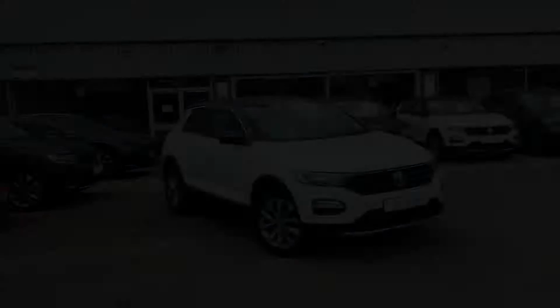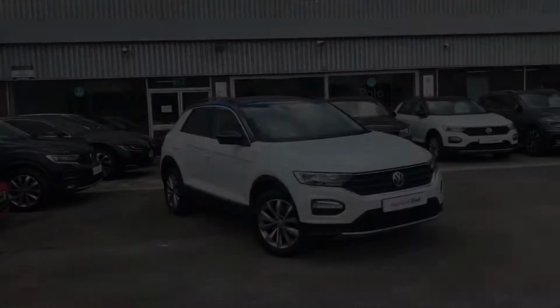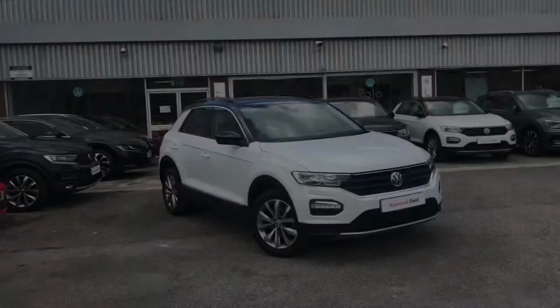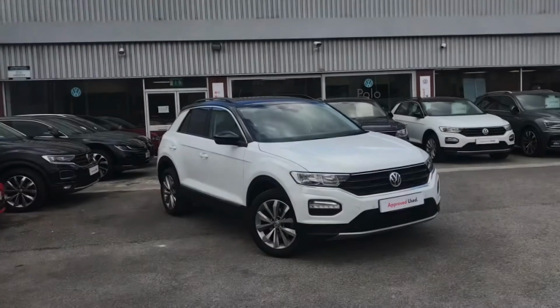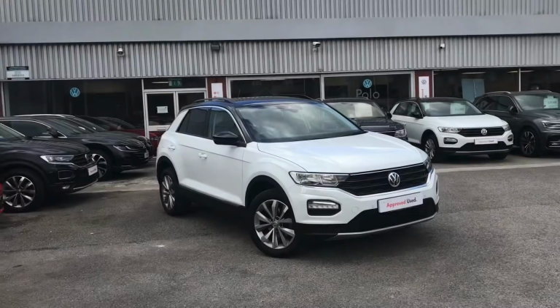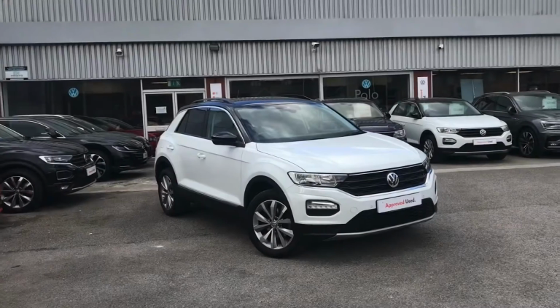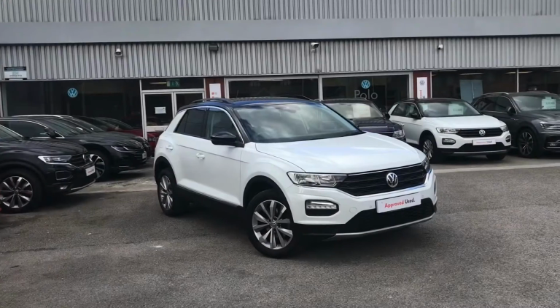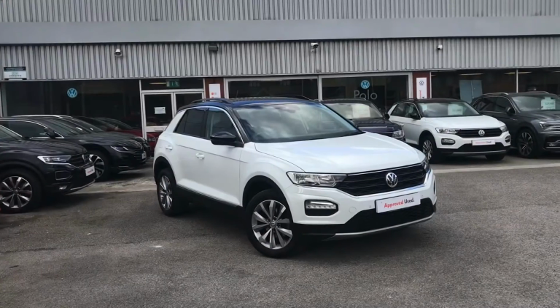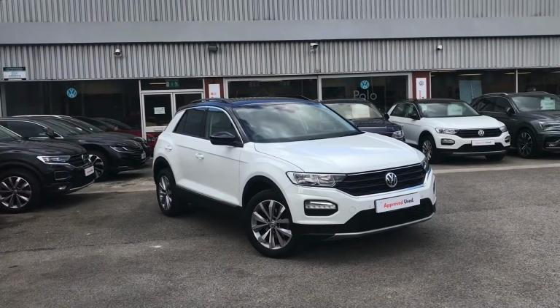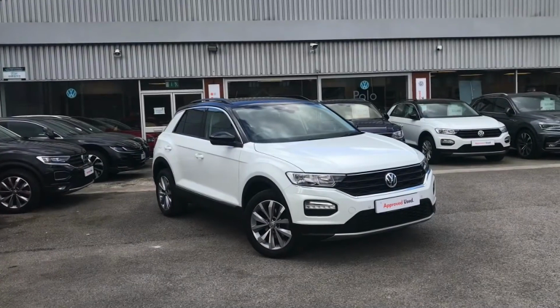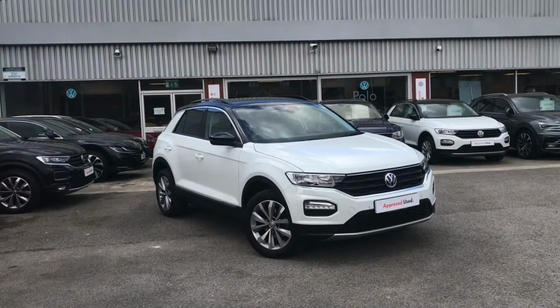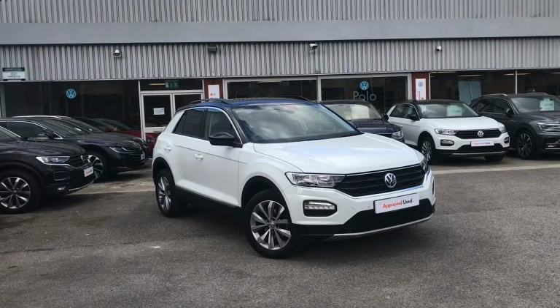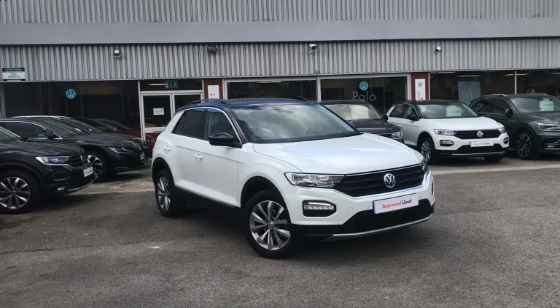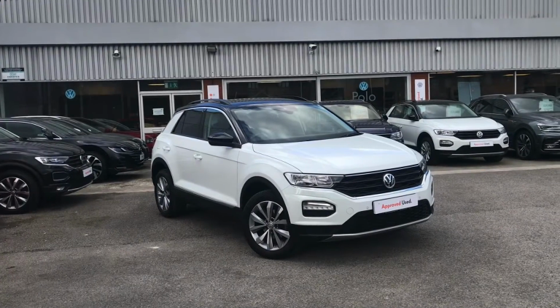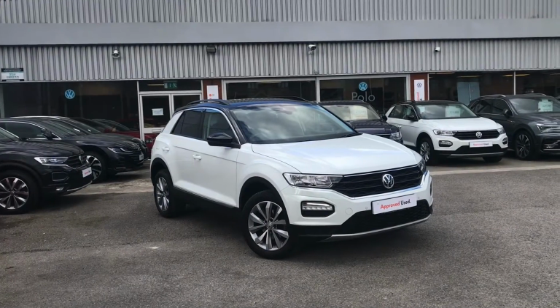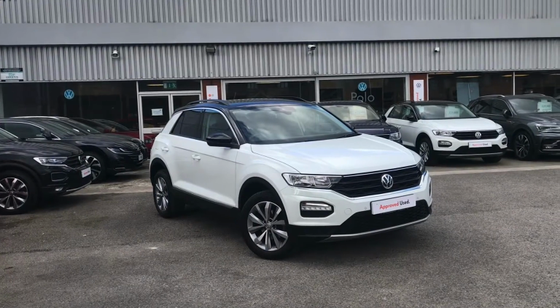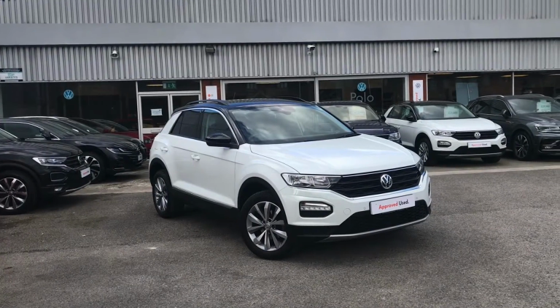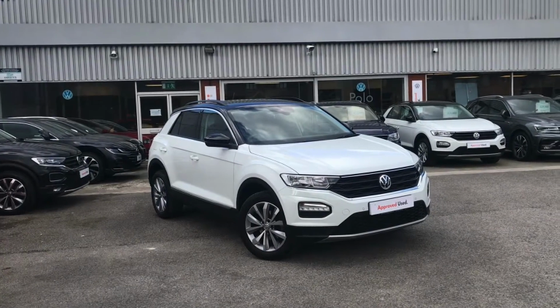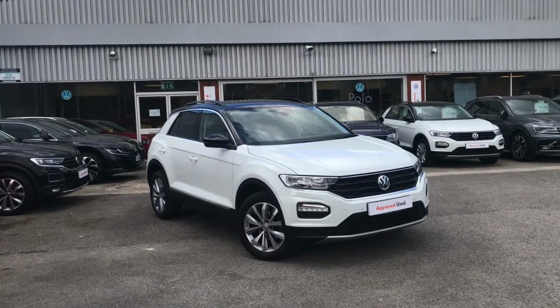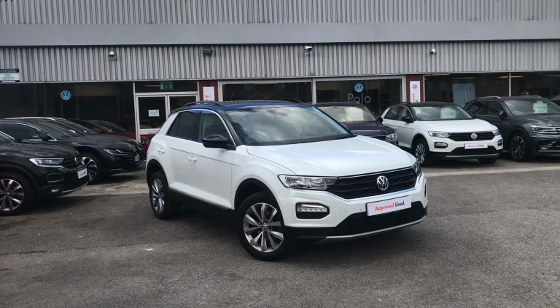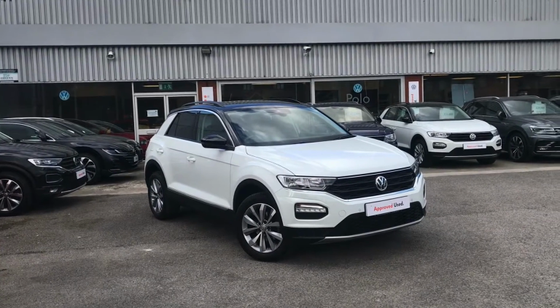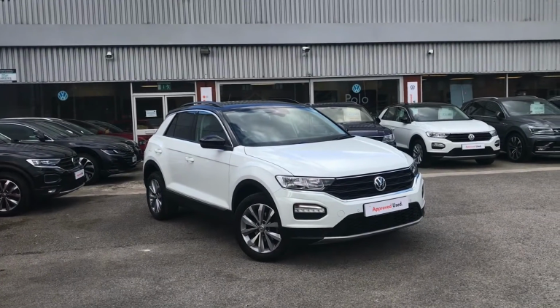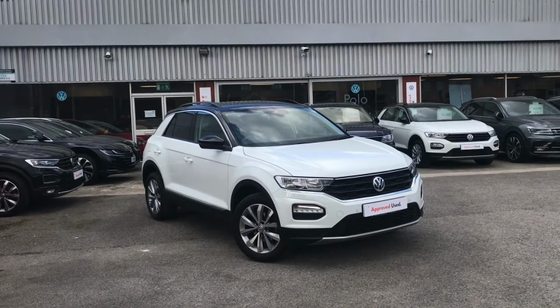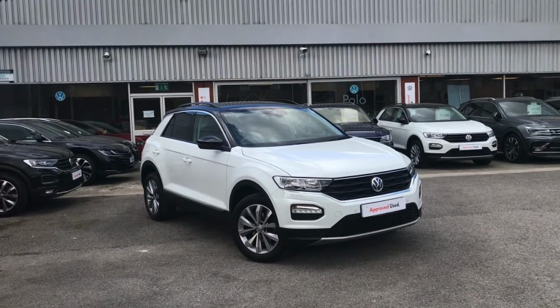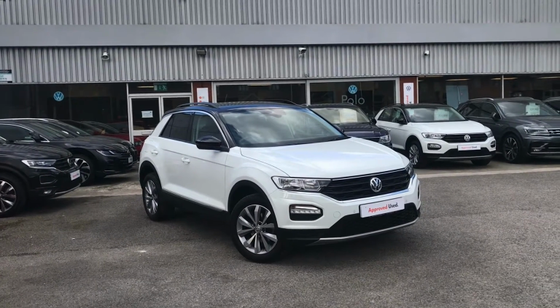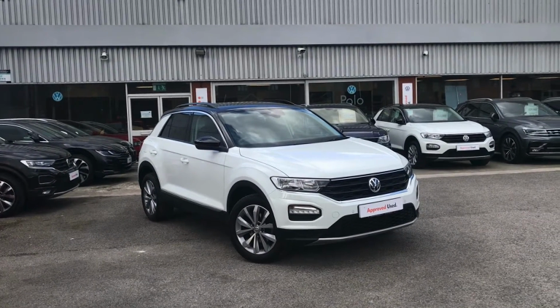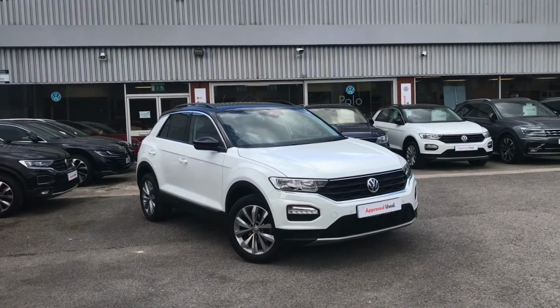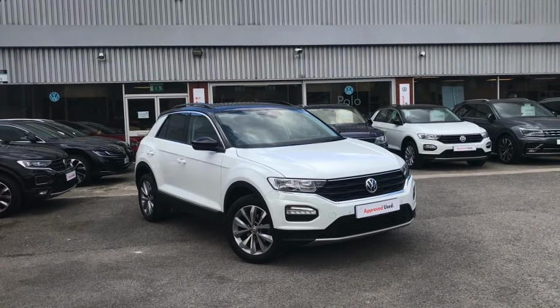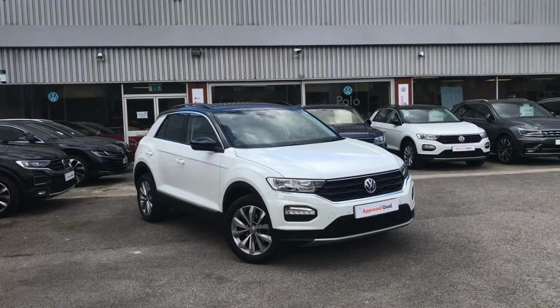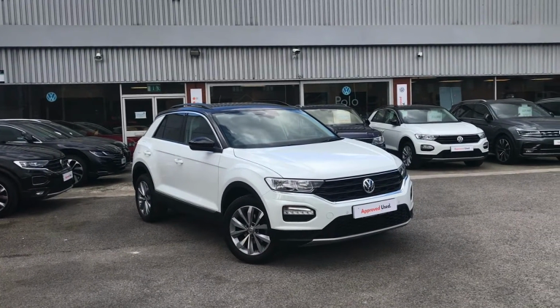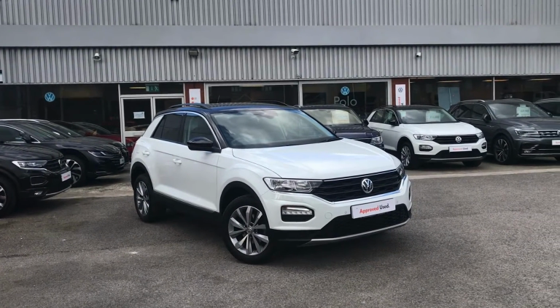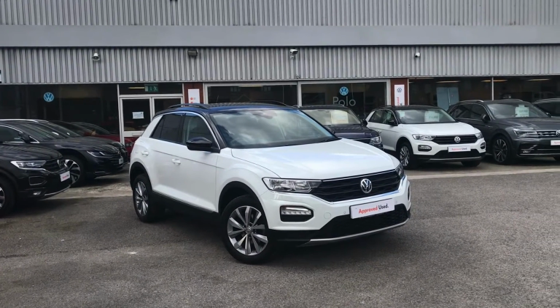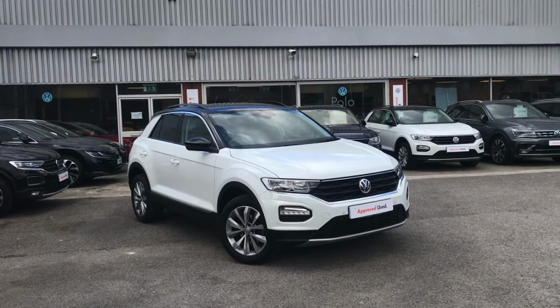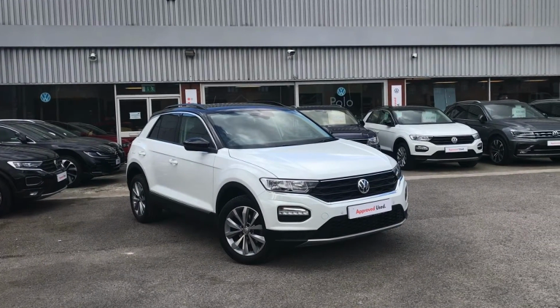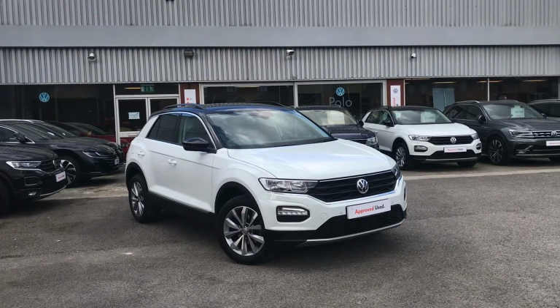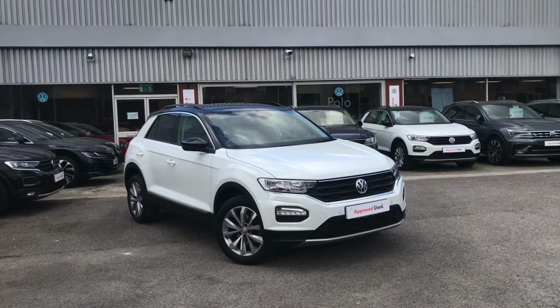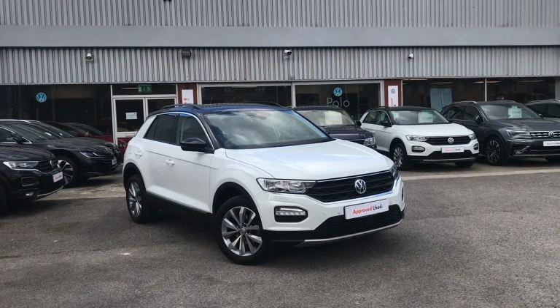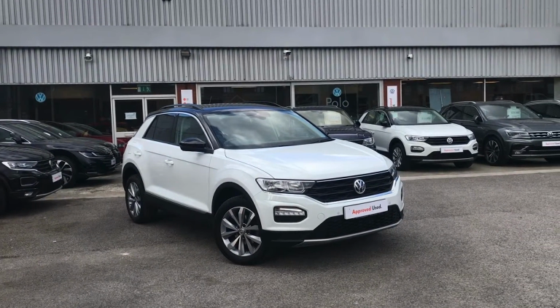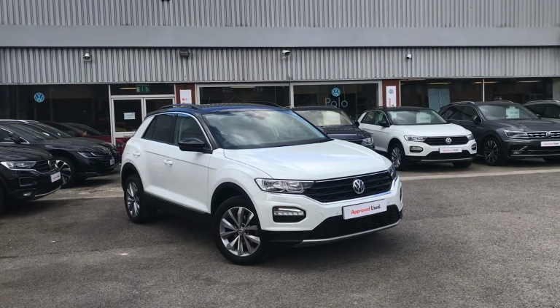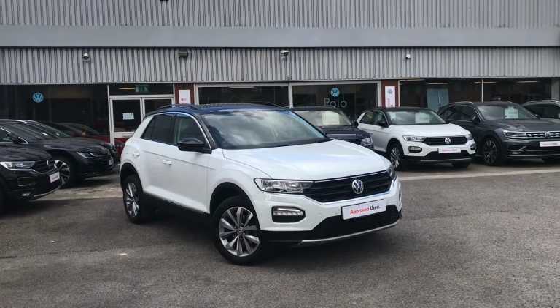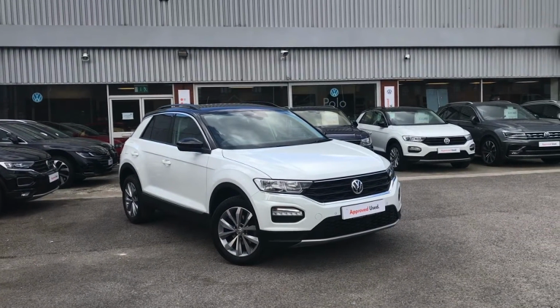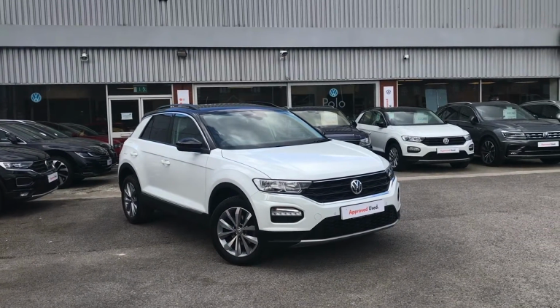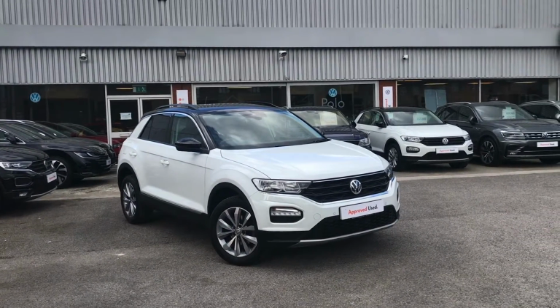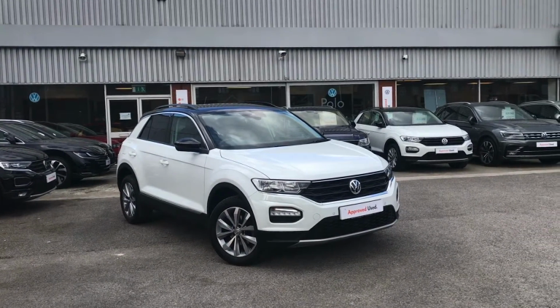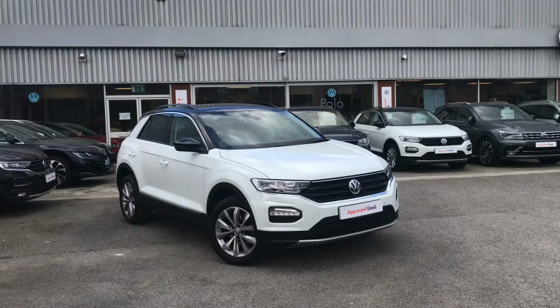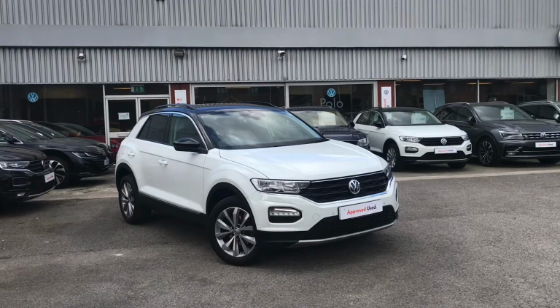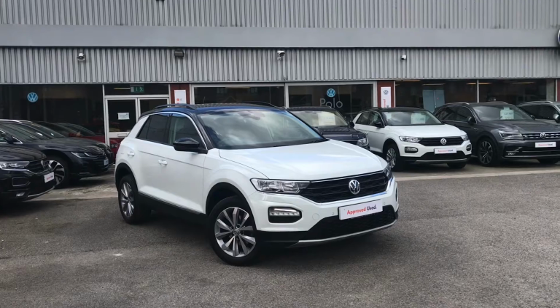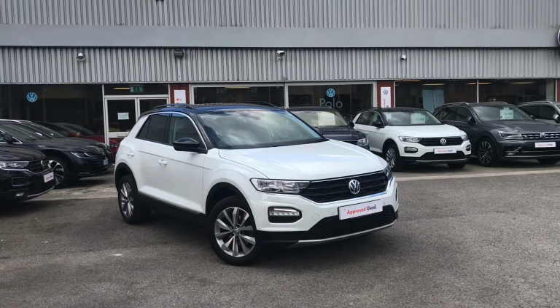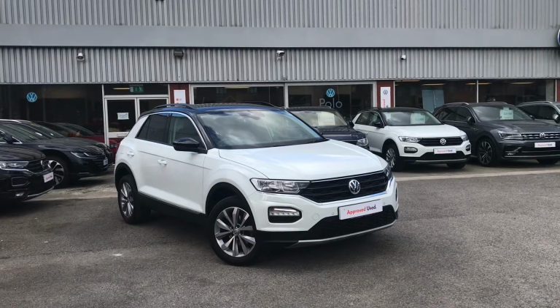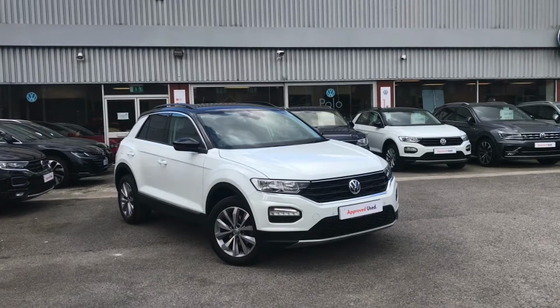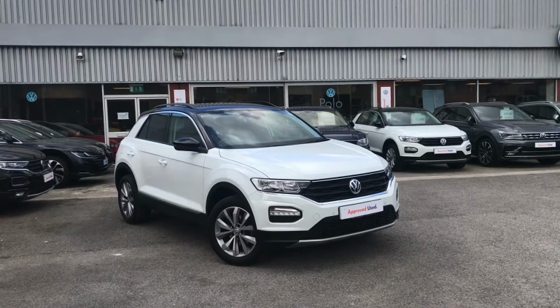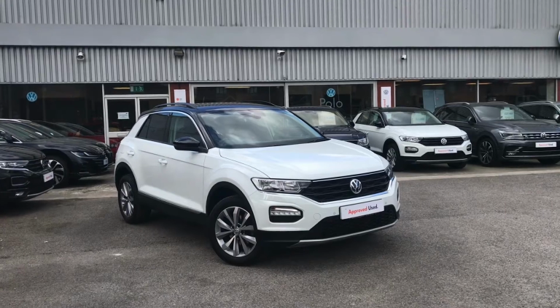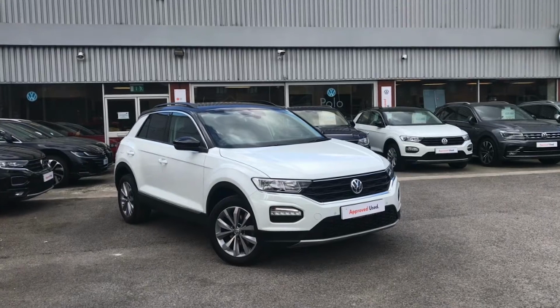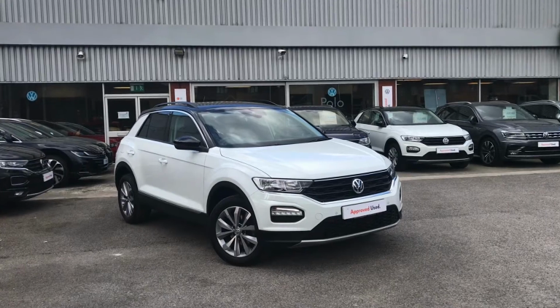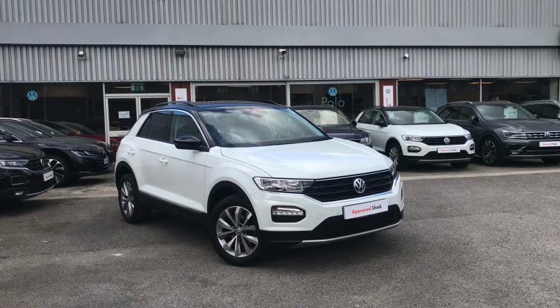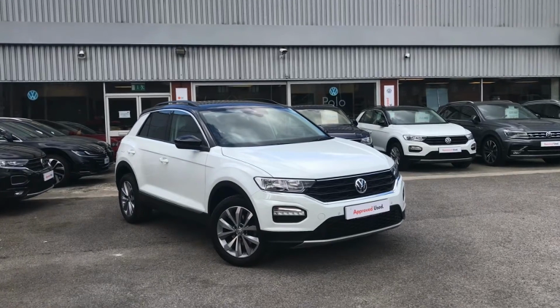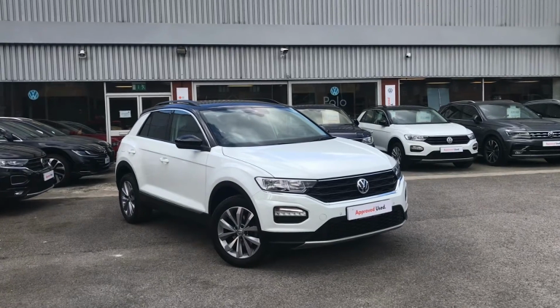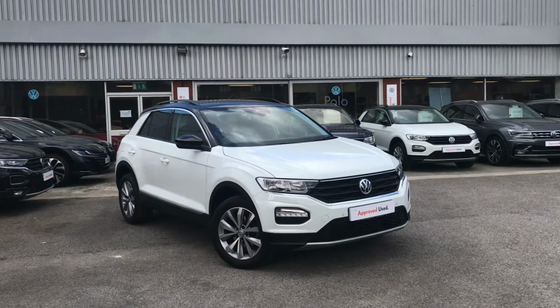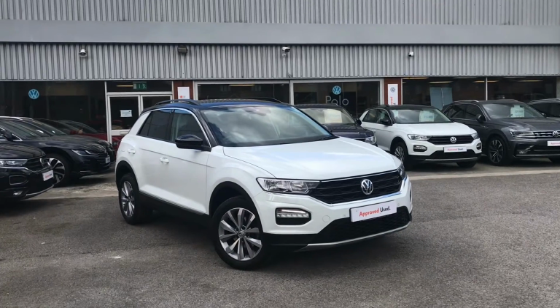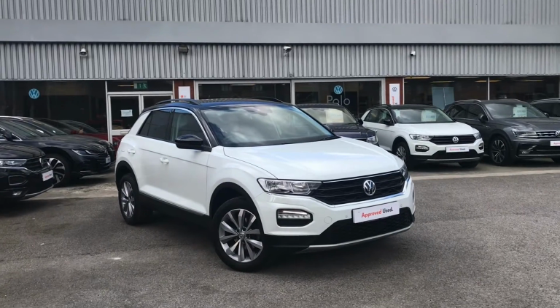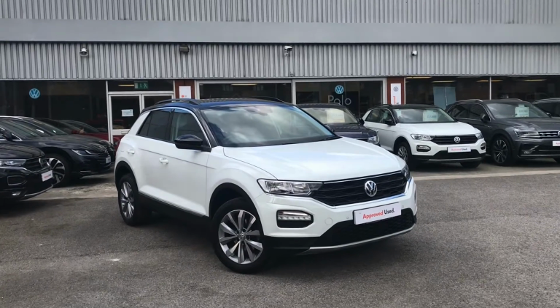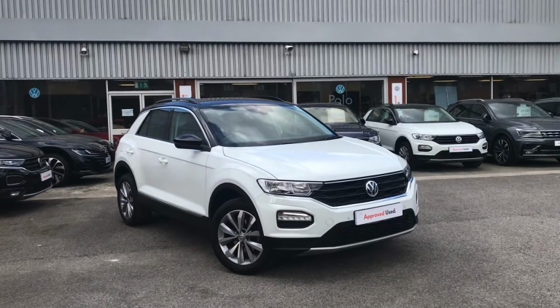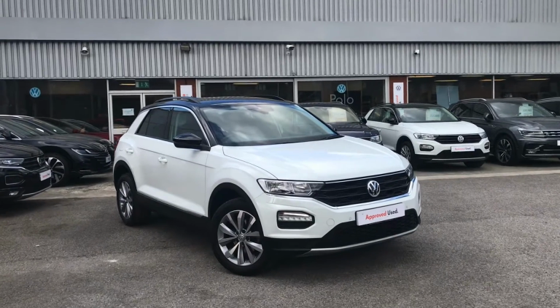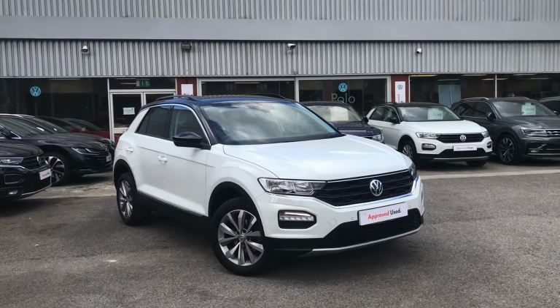Hello from Olden Volkswagen. Here we have the approved used Volkswagen T-Roc Design 1.0 TSI 115 PS in a stunning pure white finish.